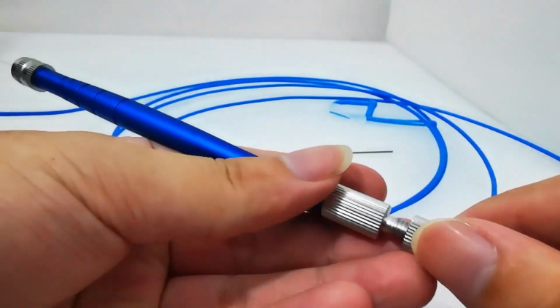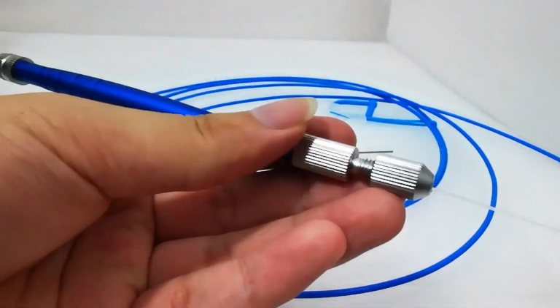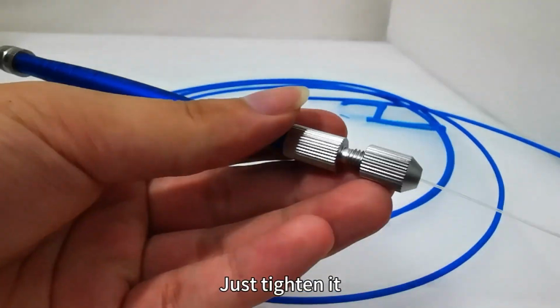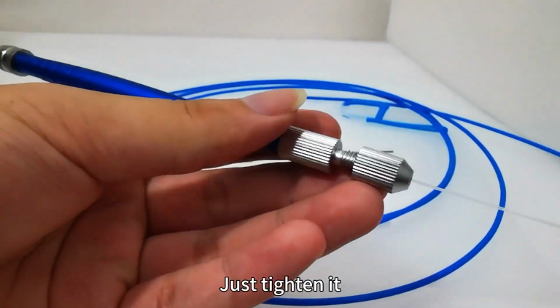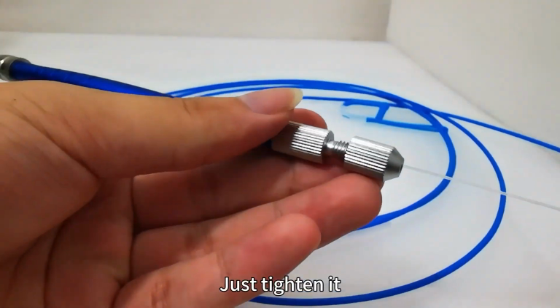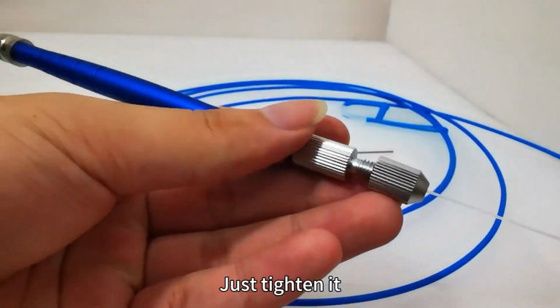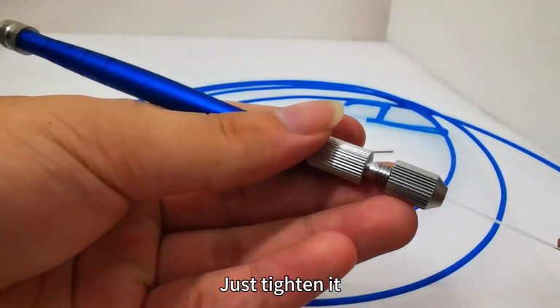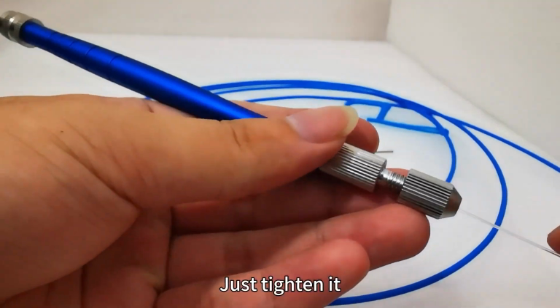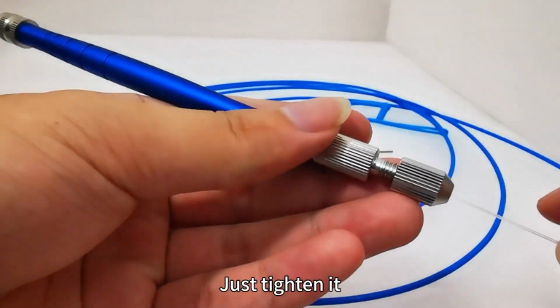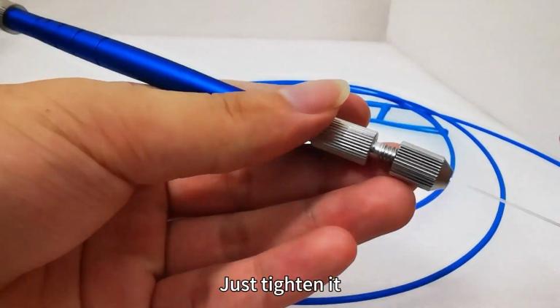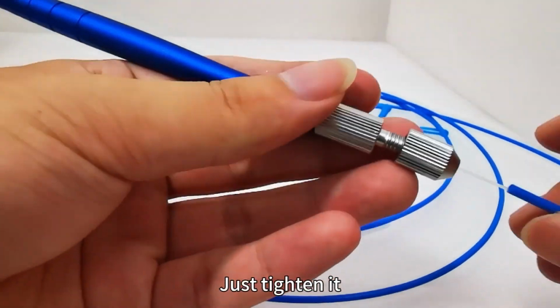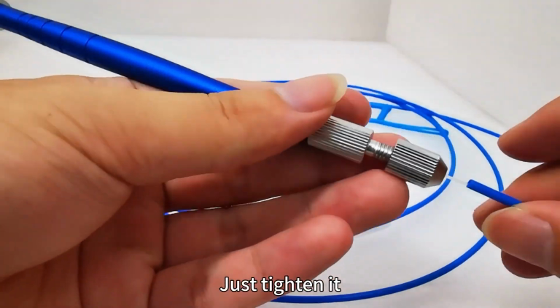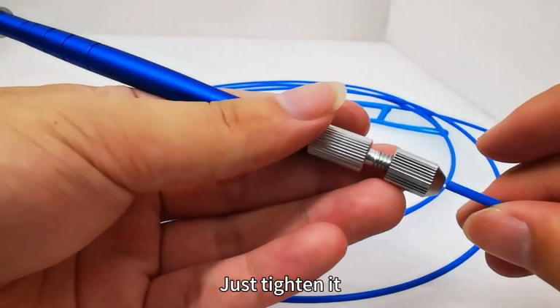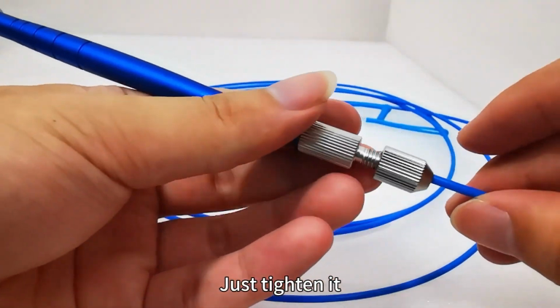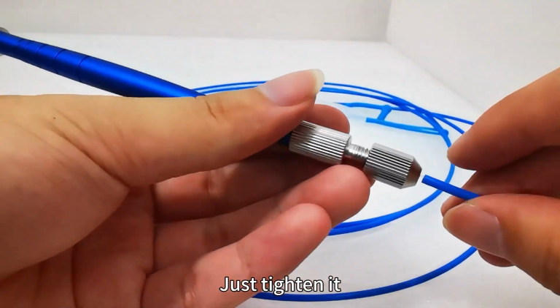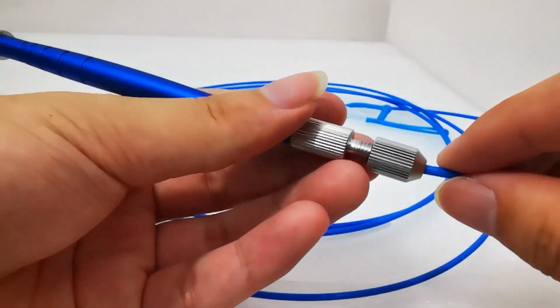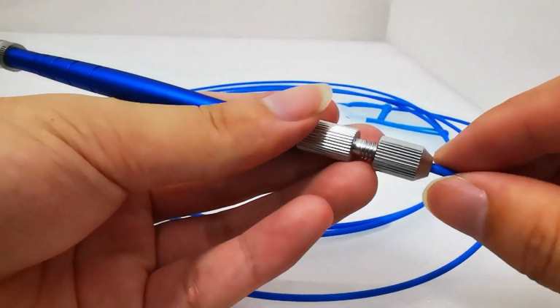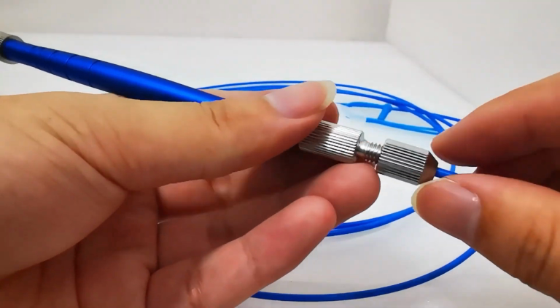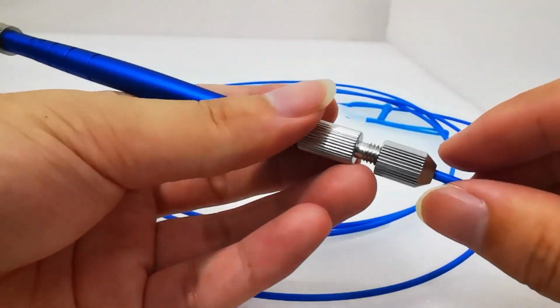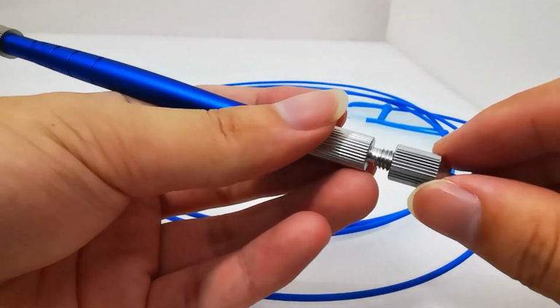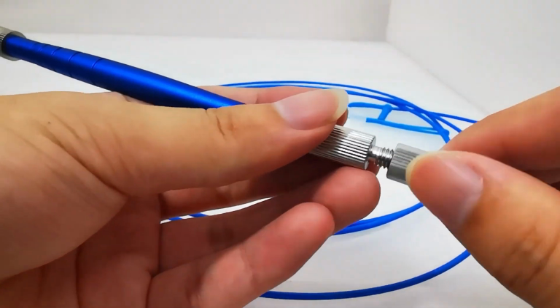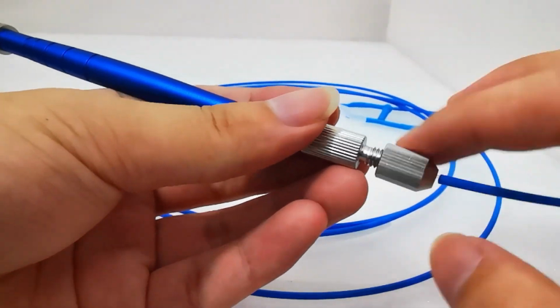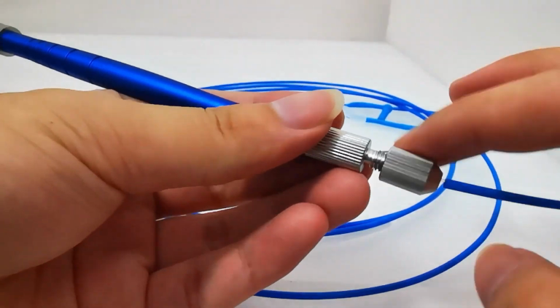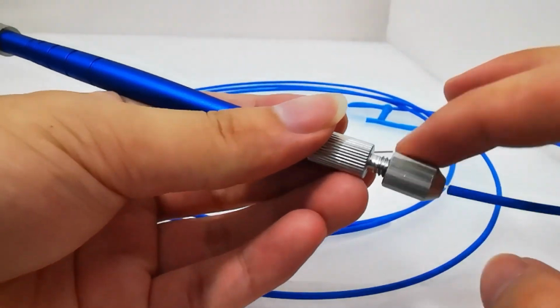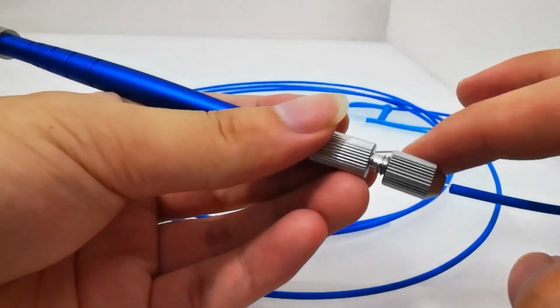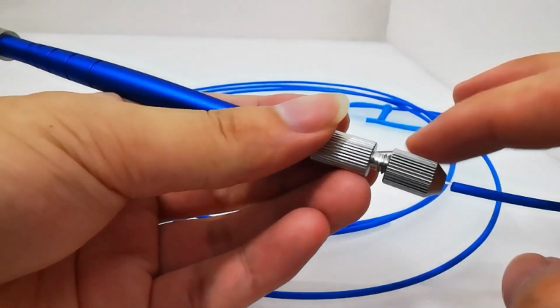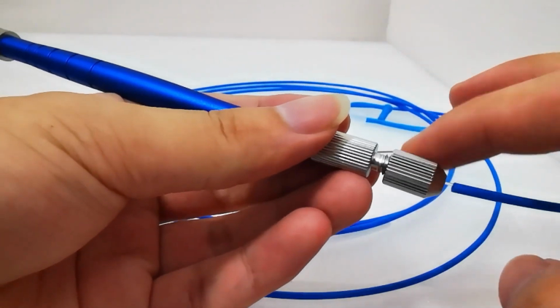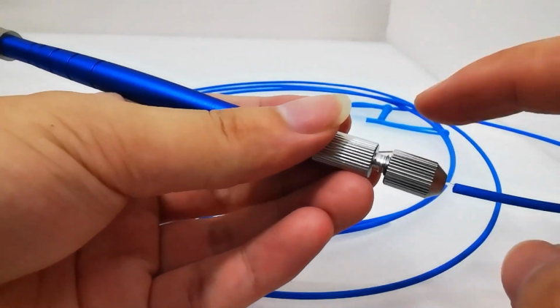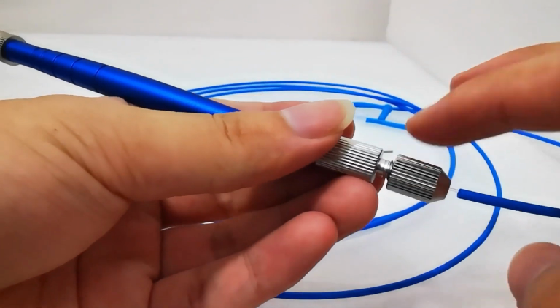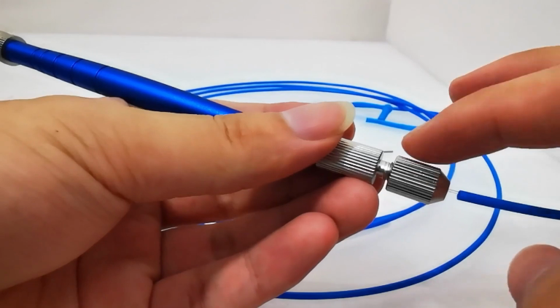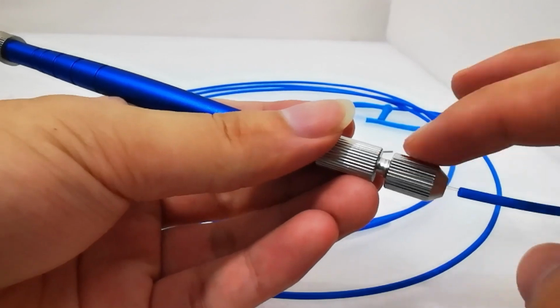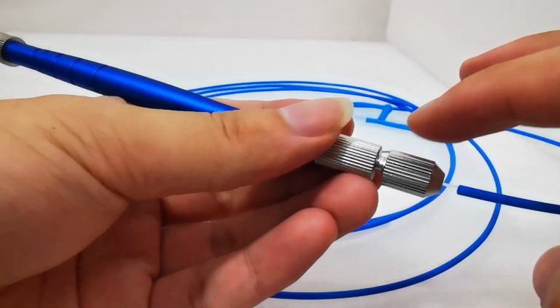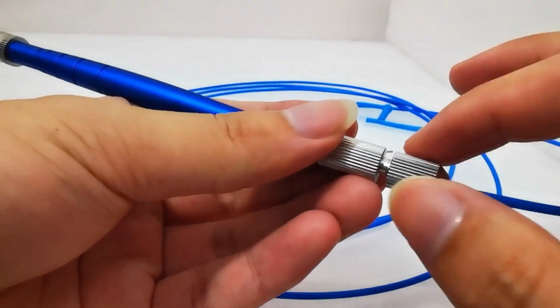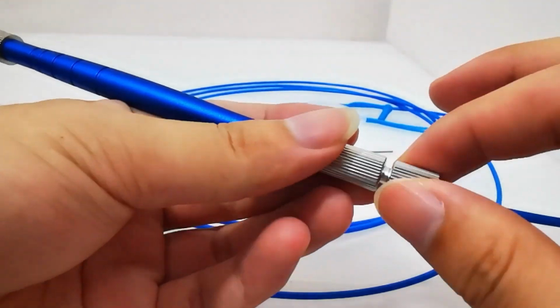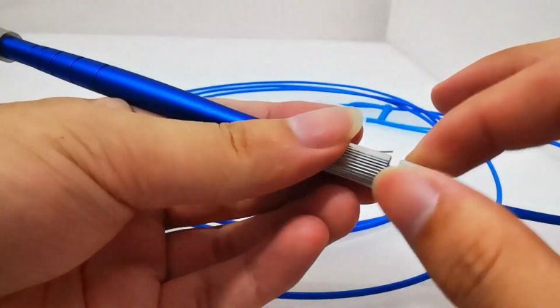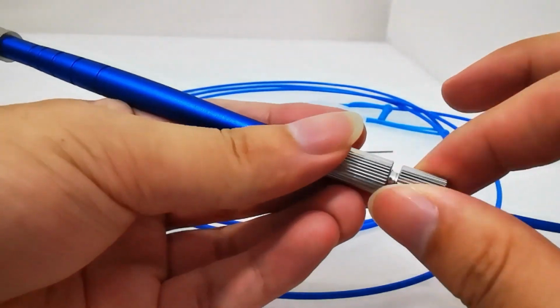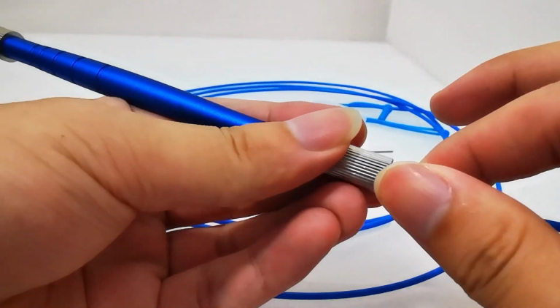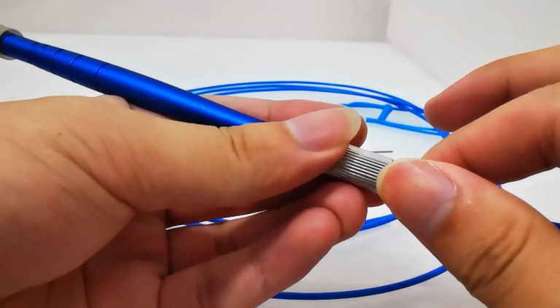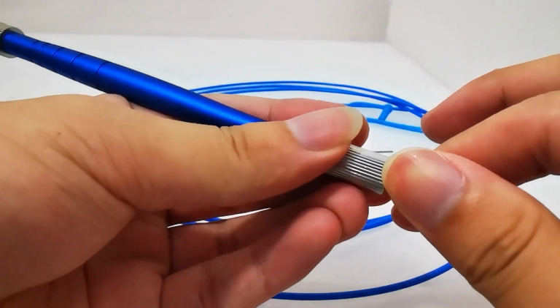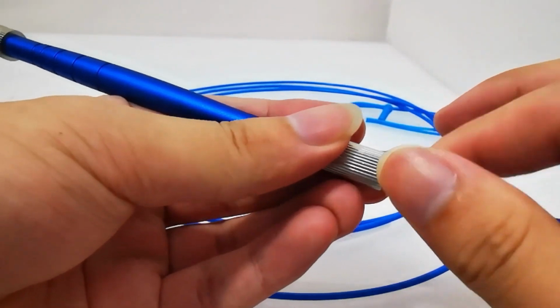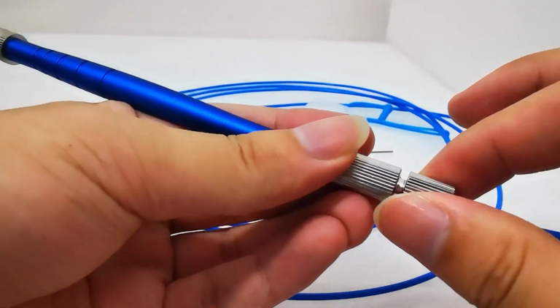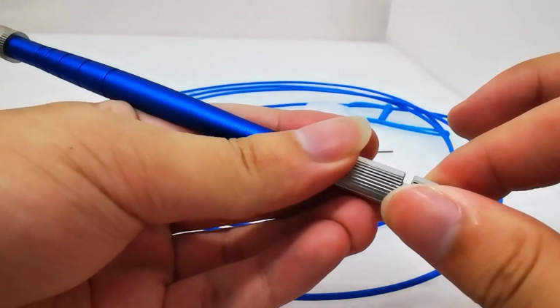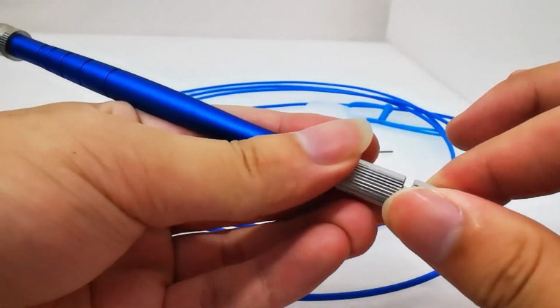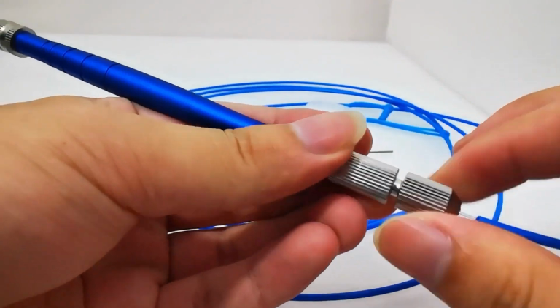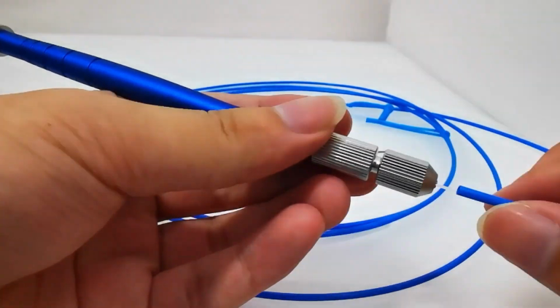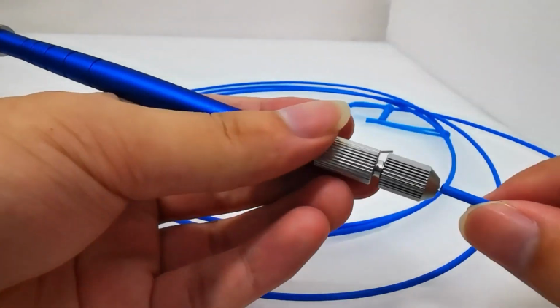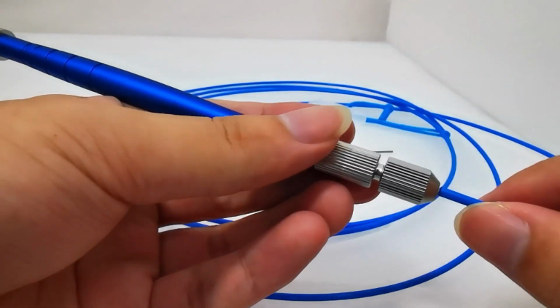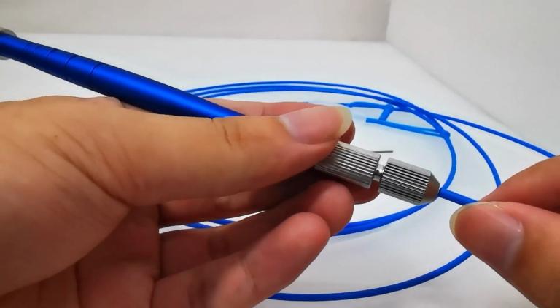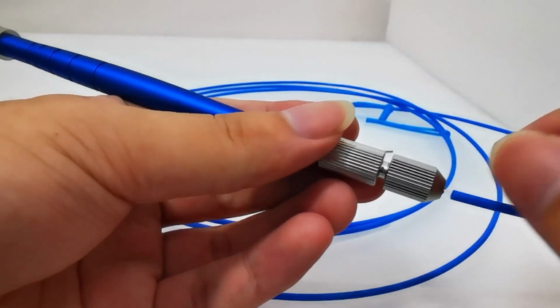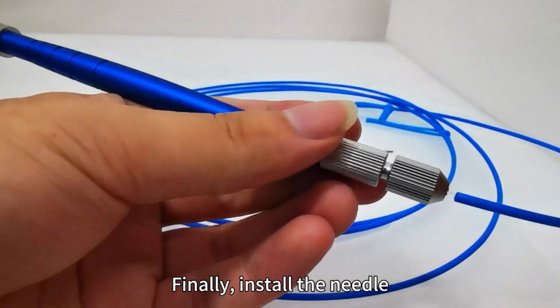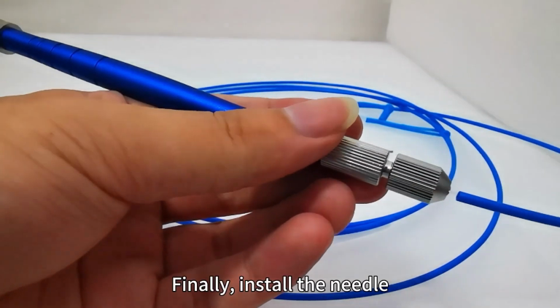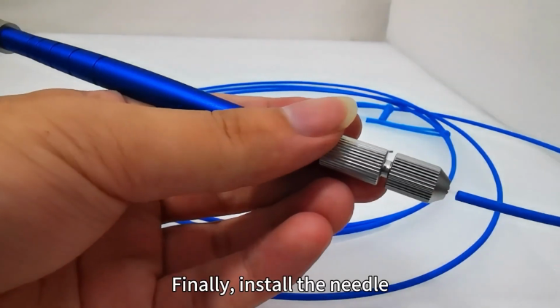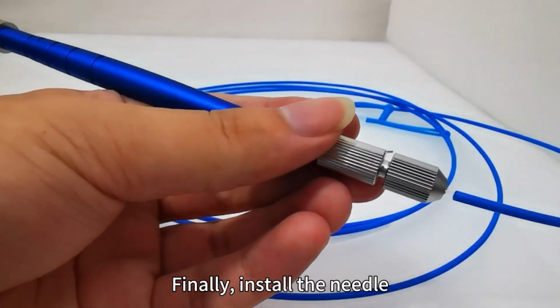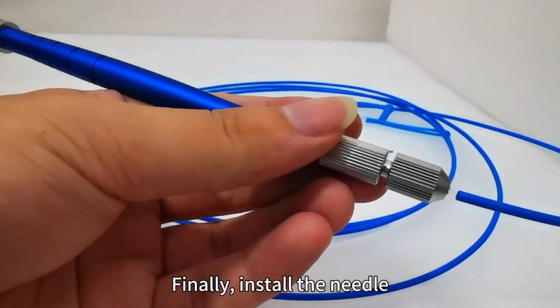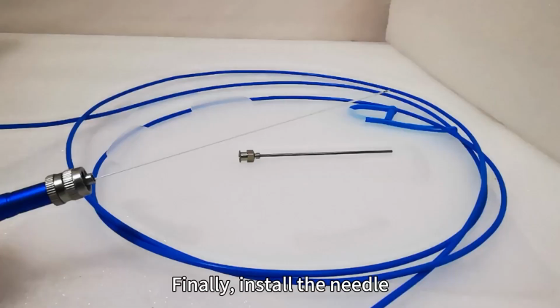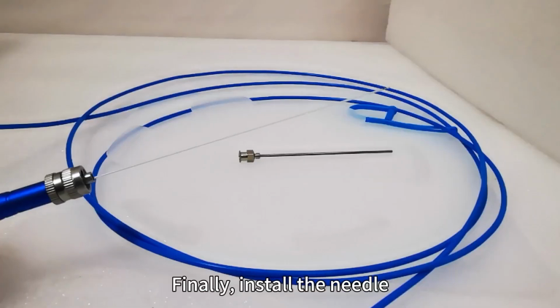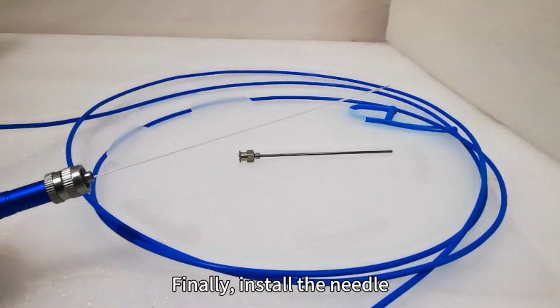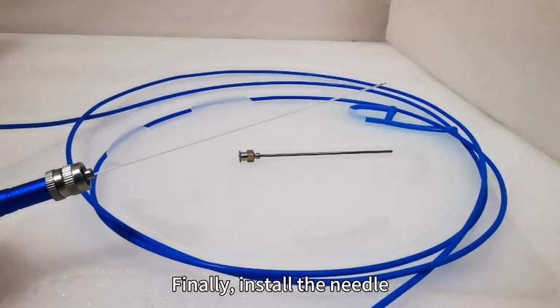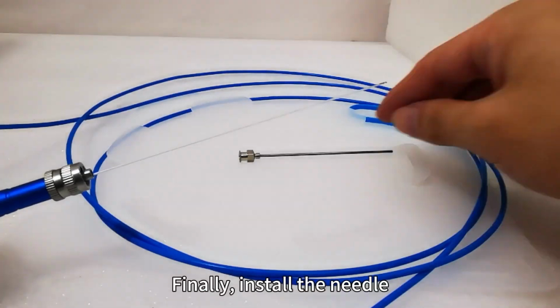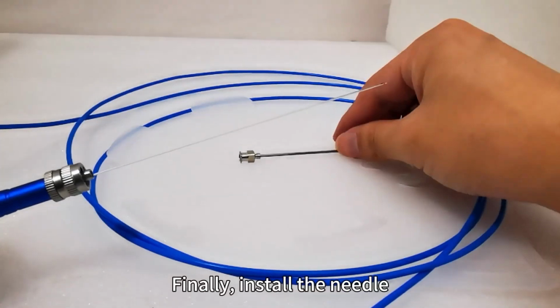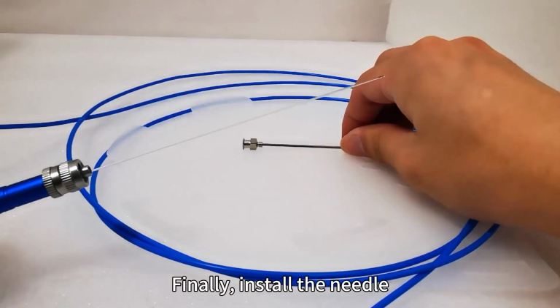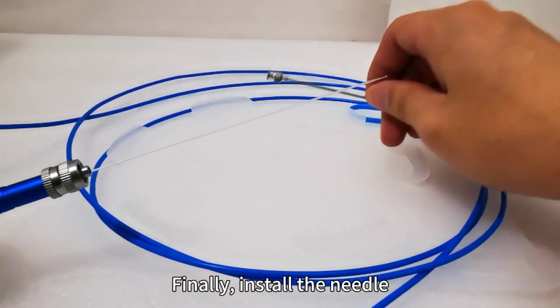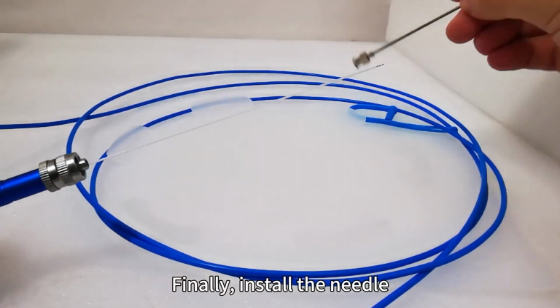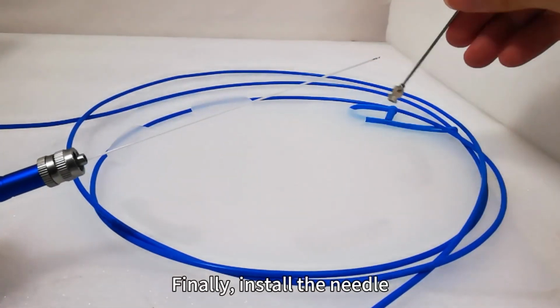Just tighten it. Finally, install the needle.